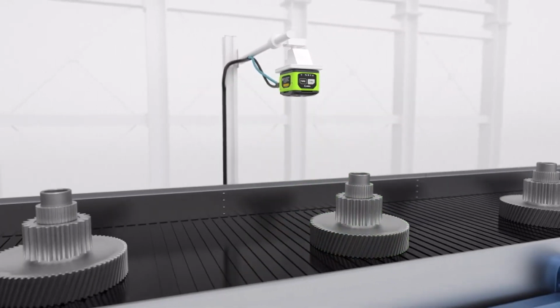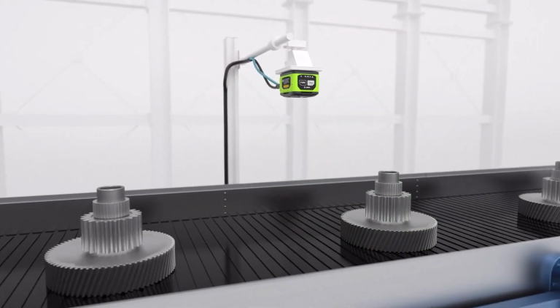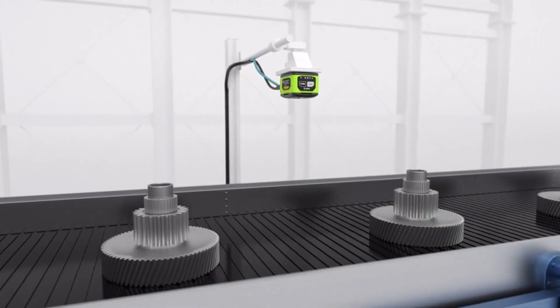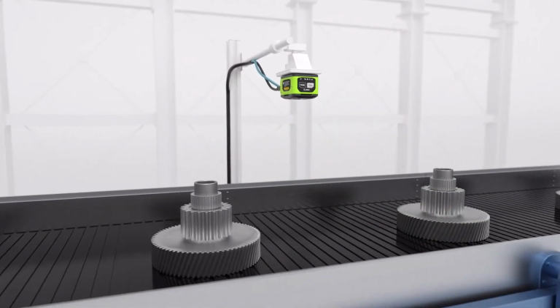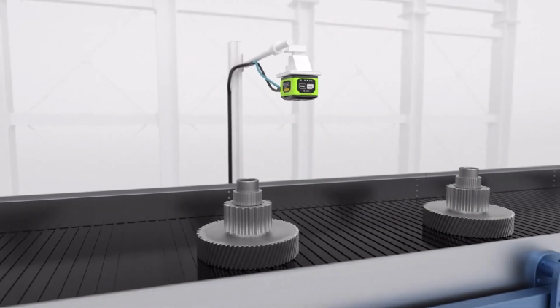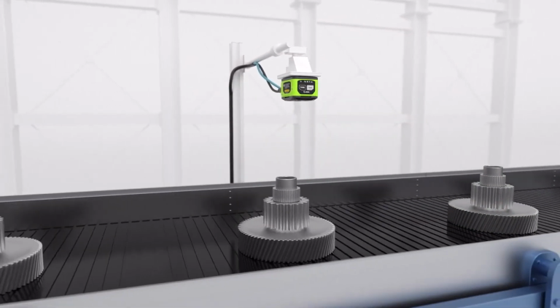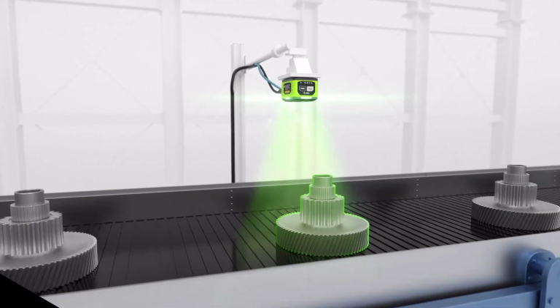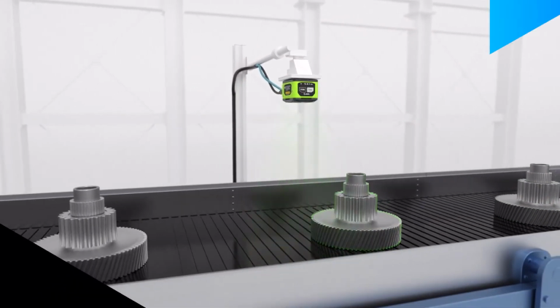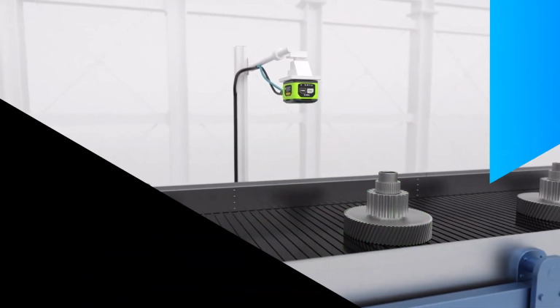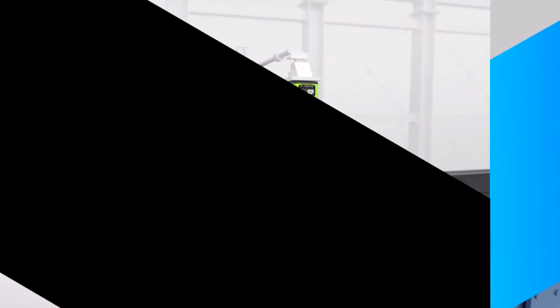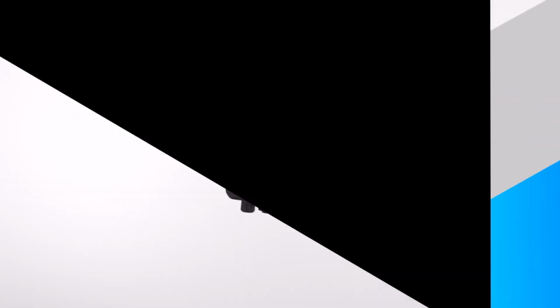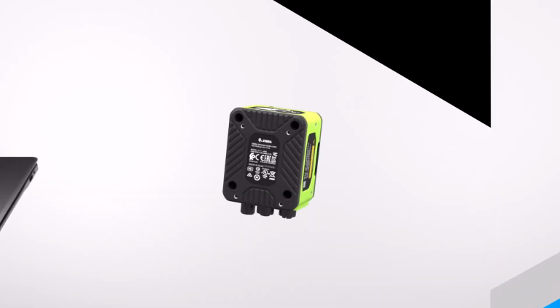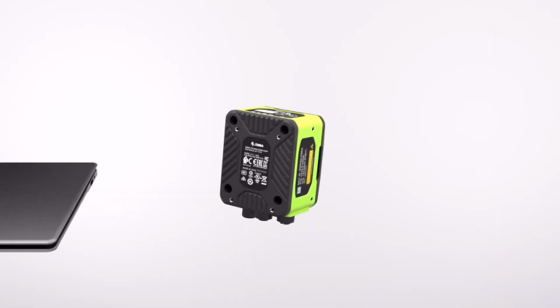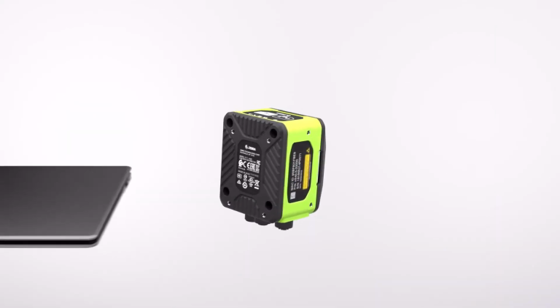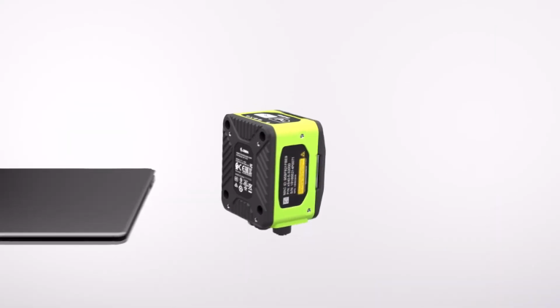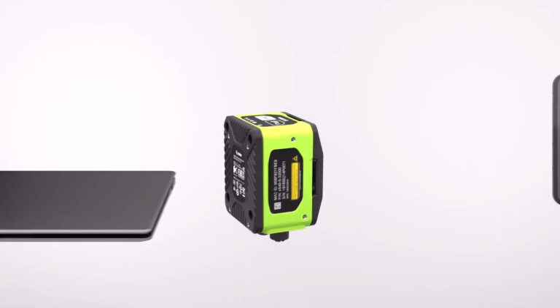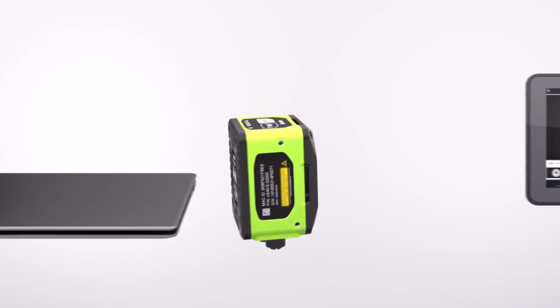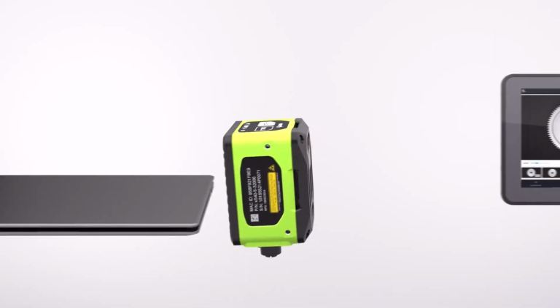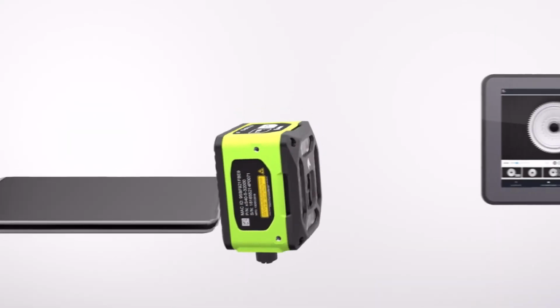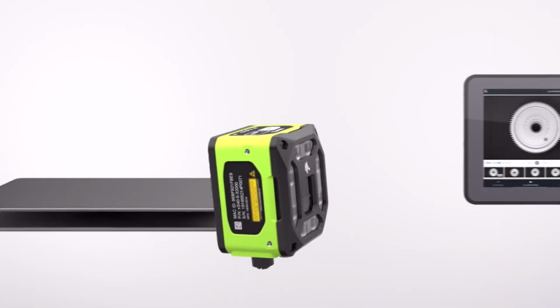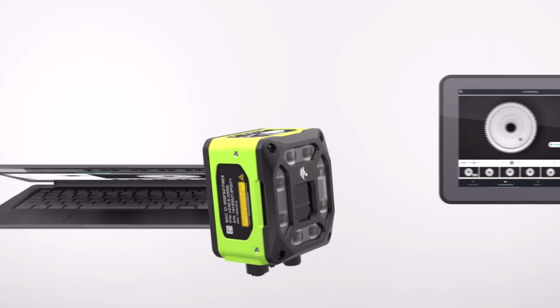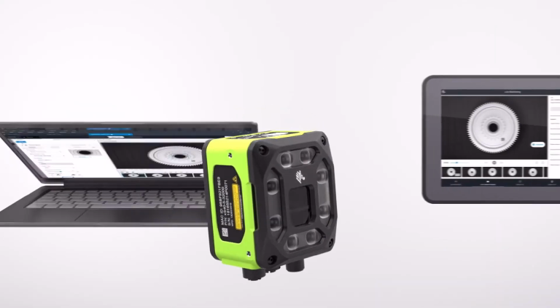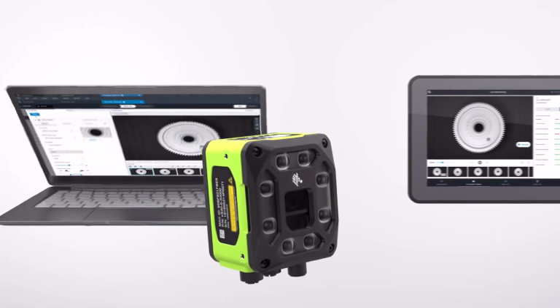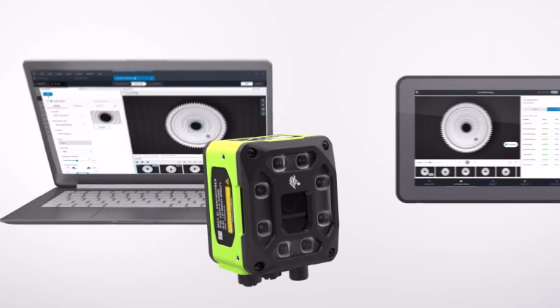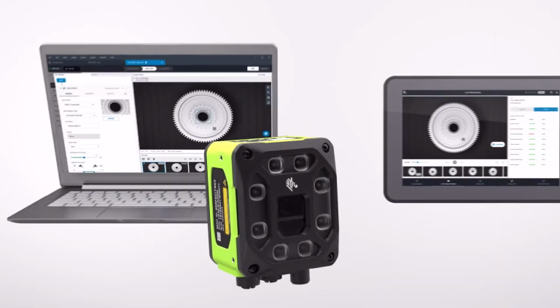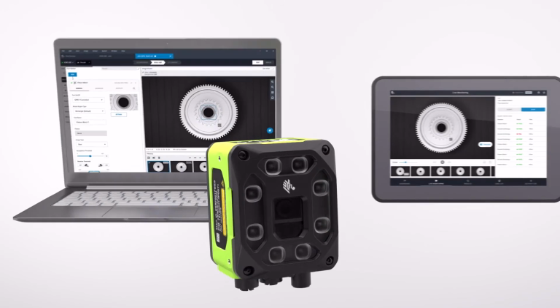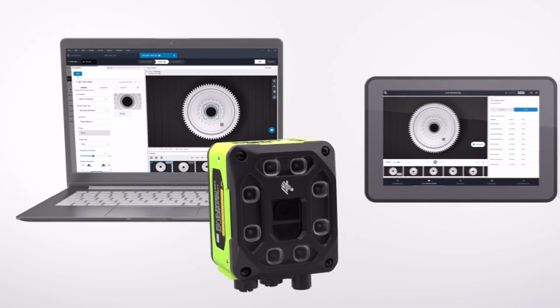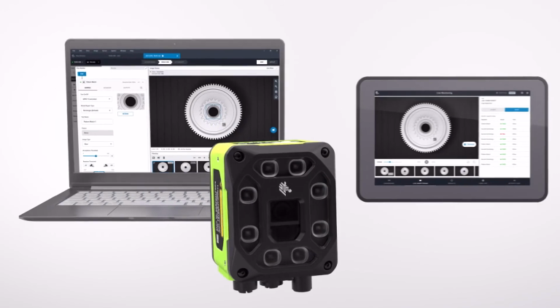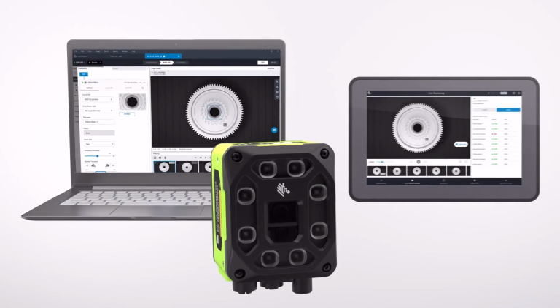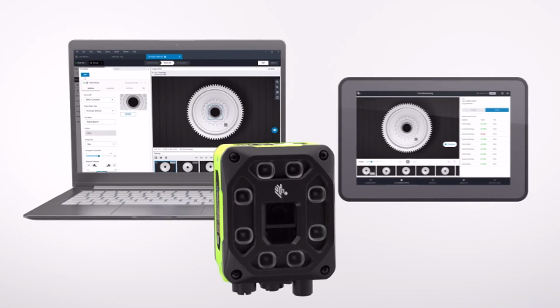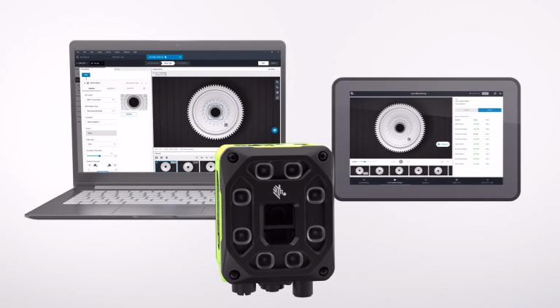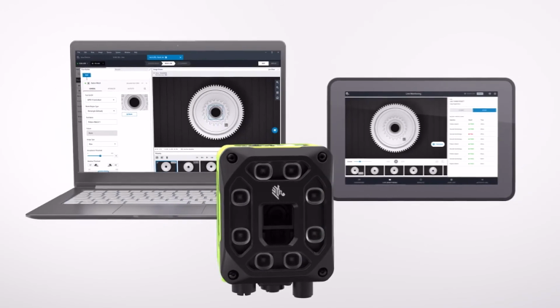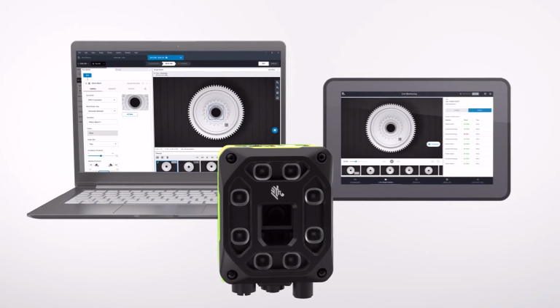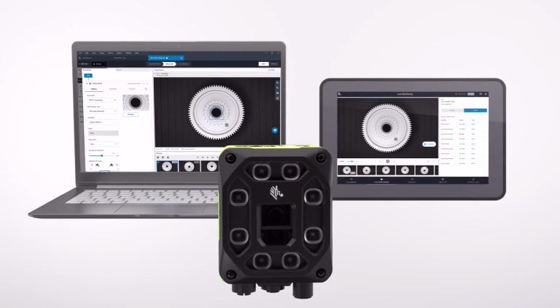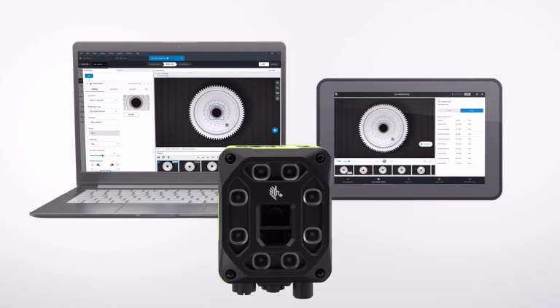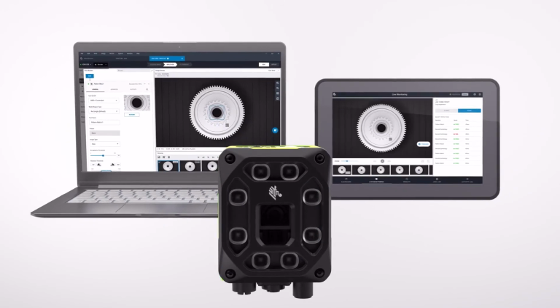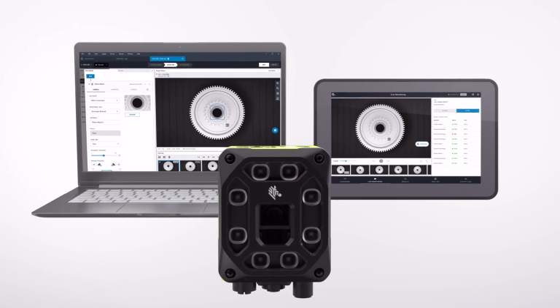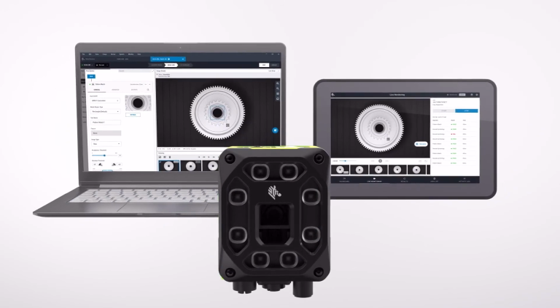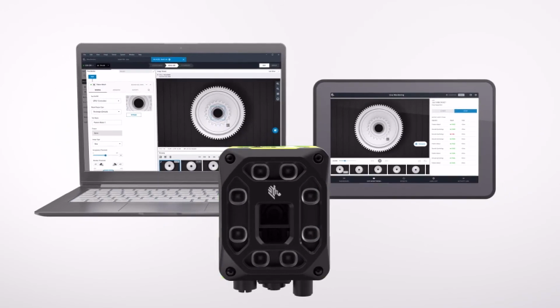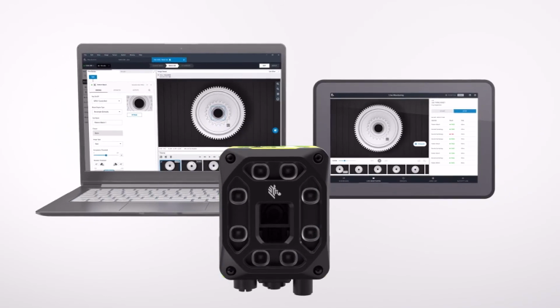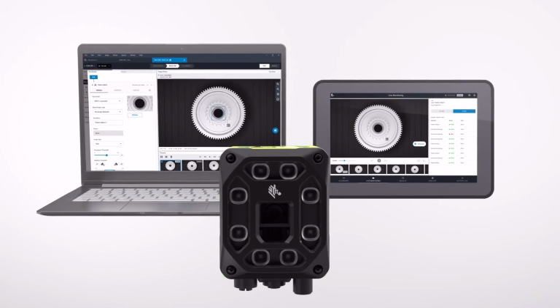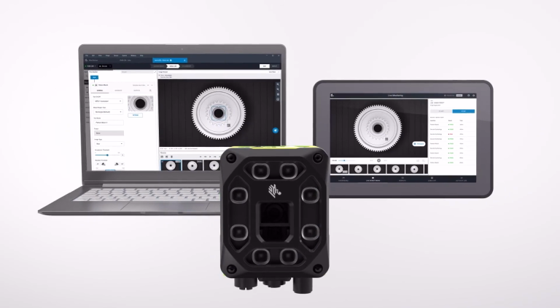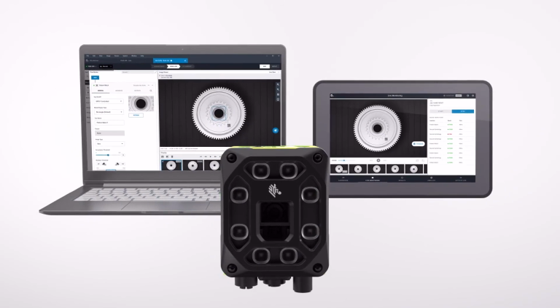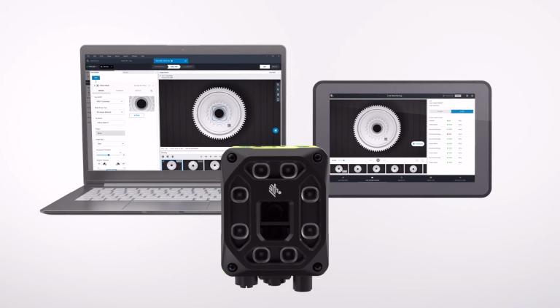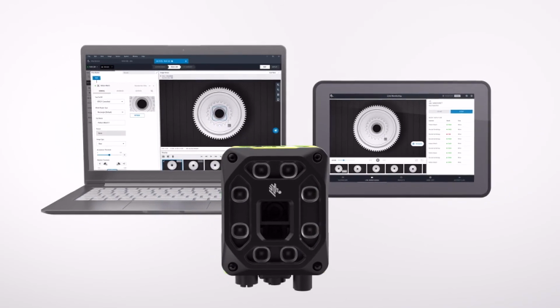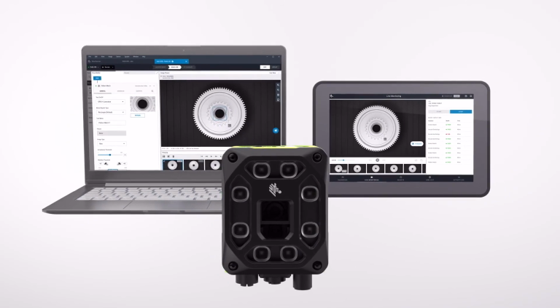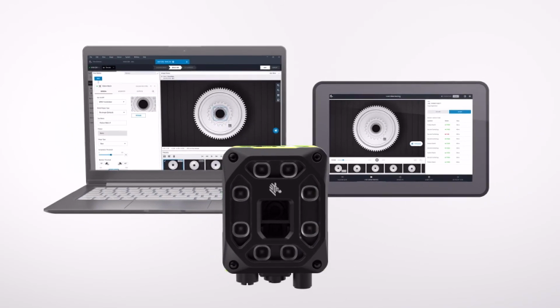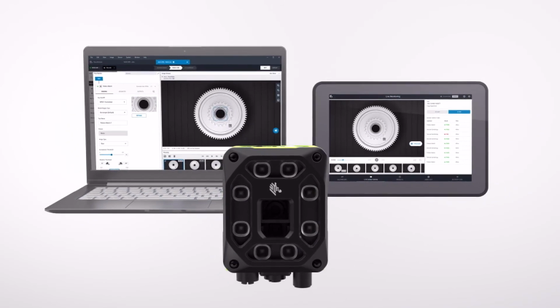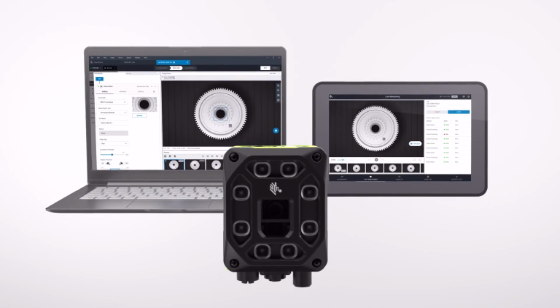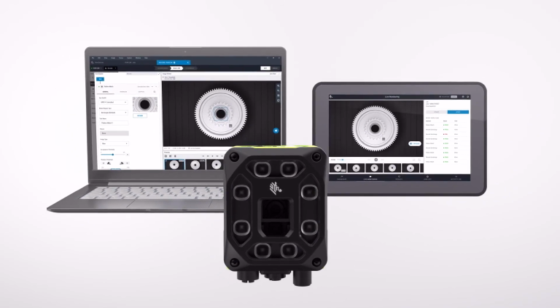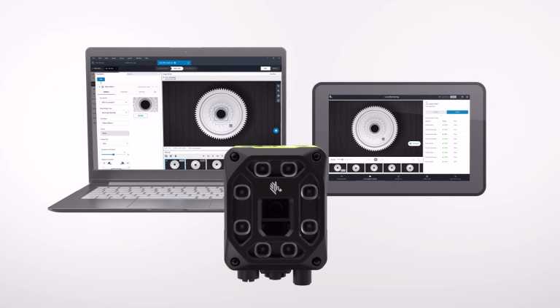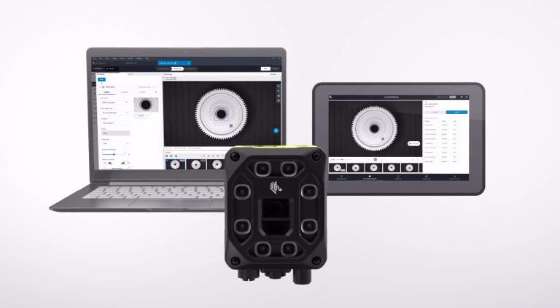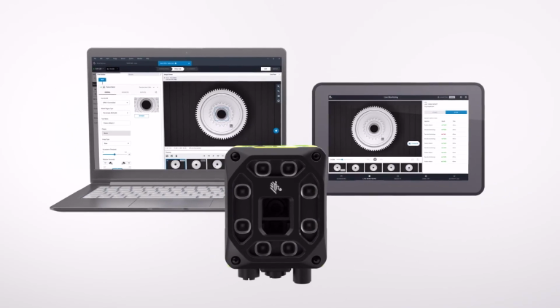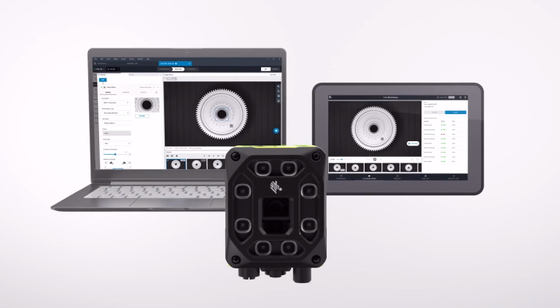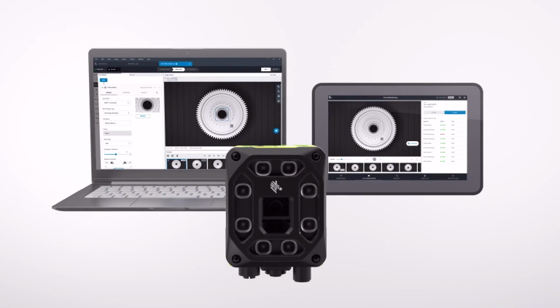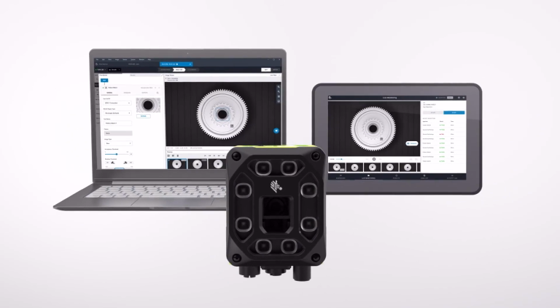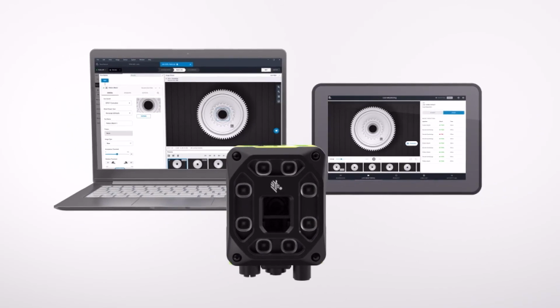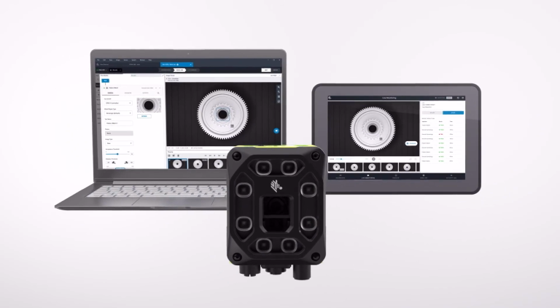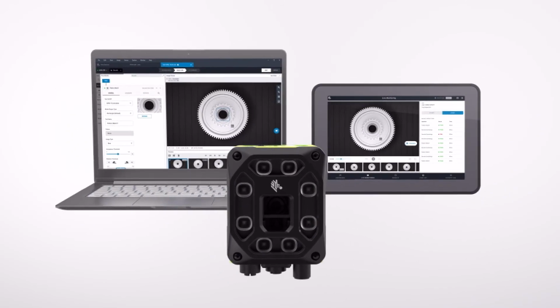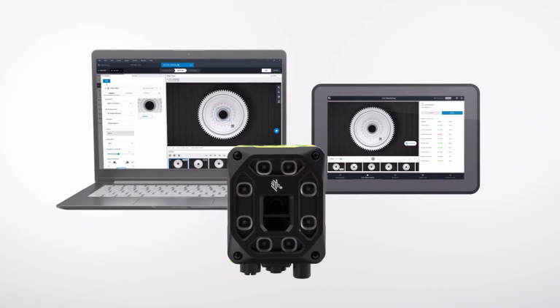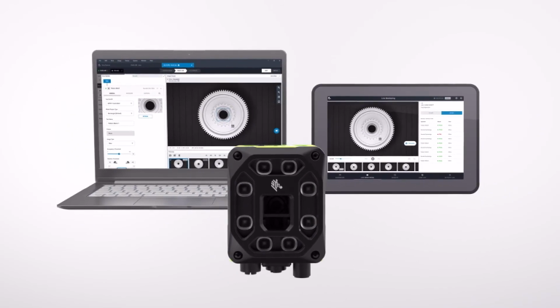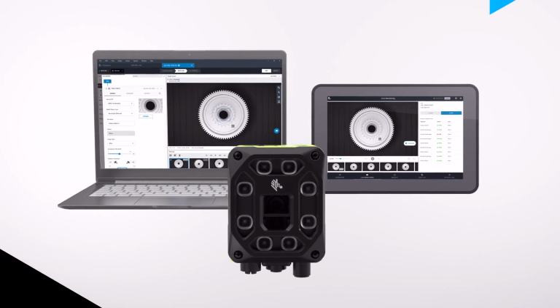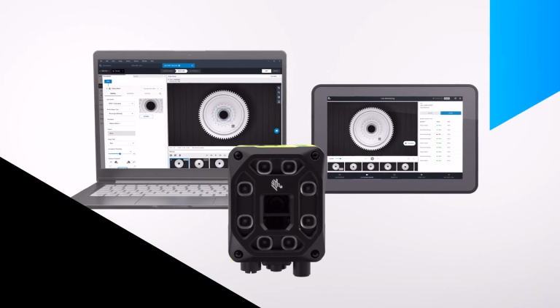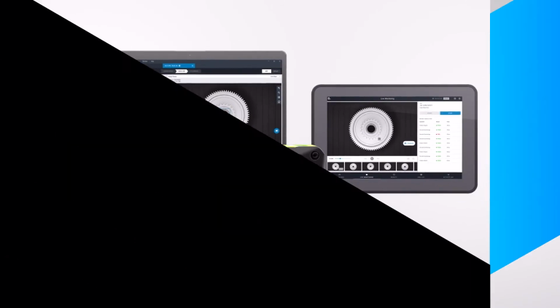Be ready with easy-to-use solutions that elevate quality and drive production performance. Zebra's Machine Vision Solutions.